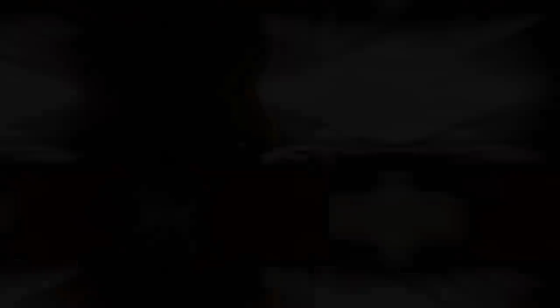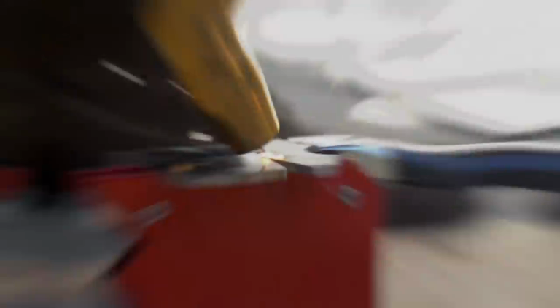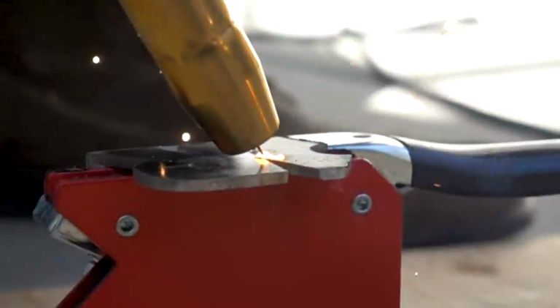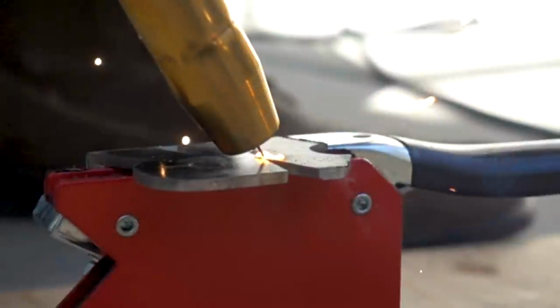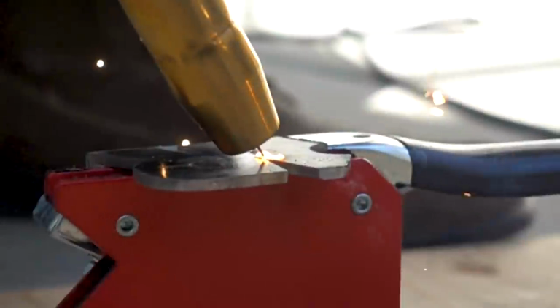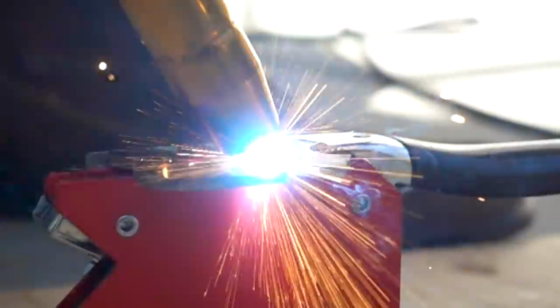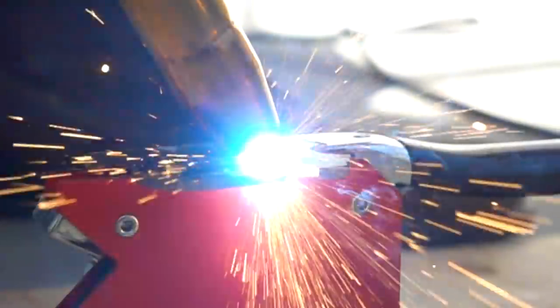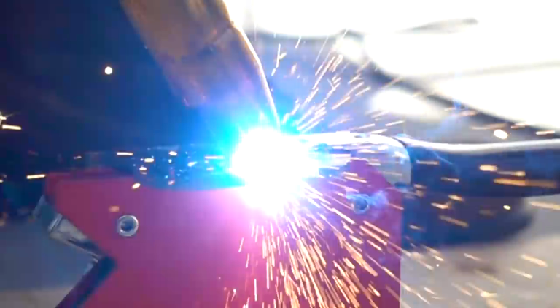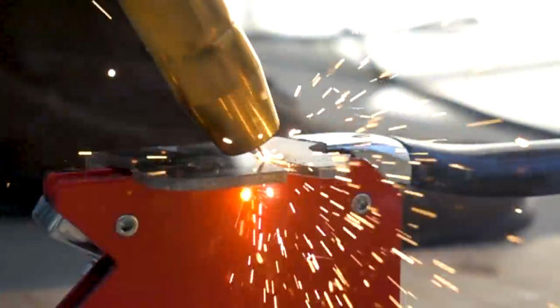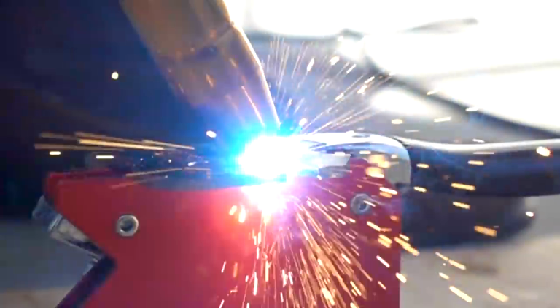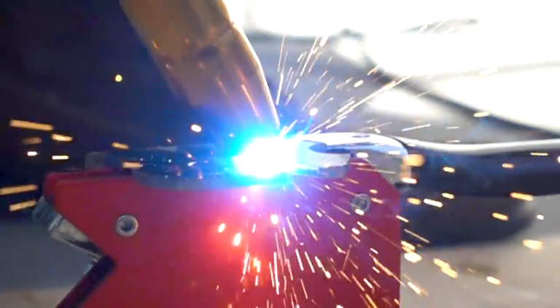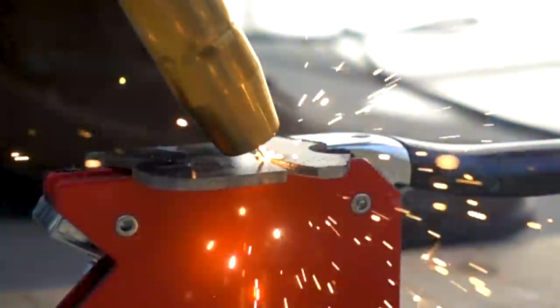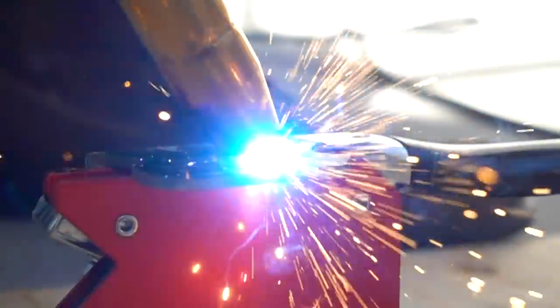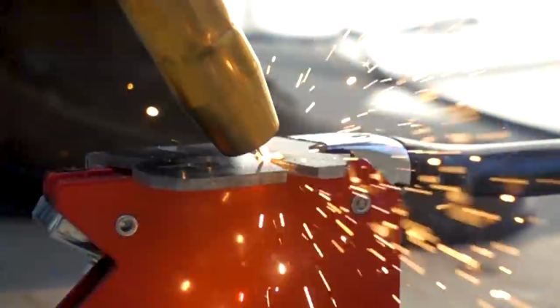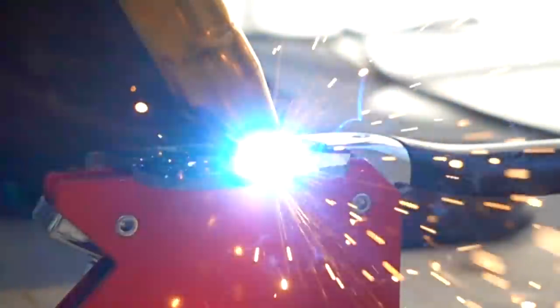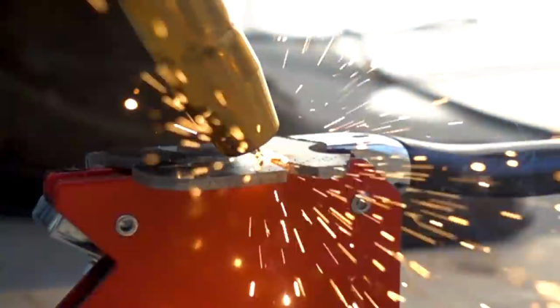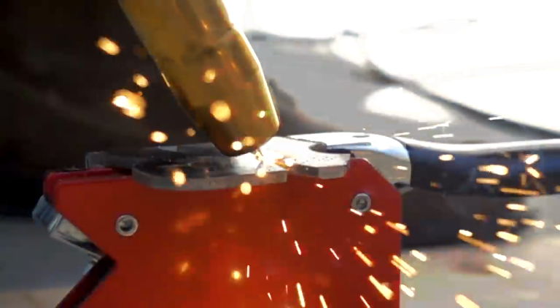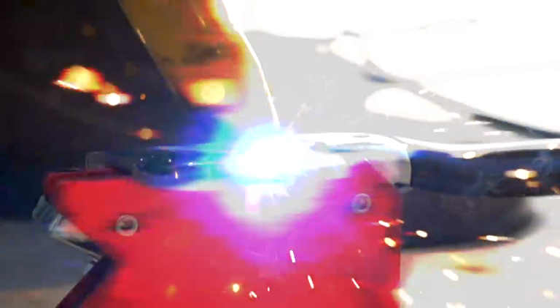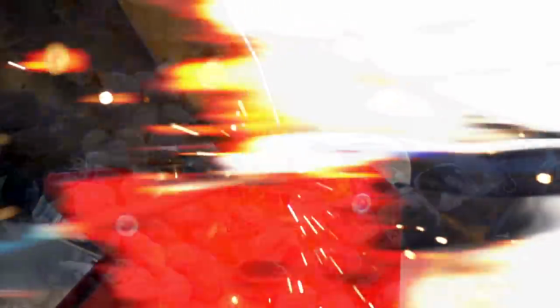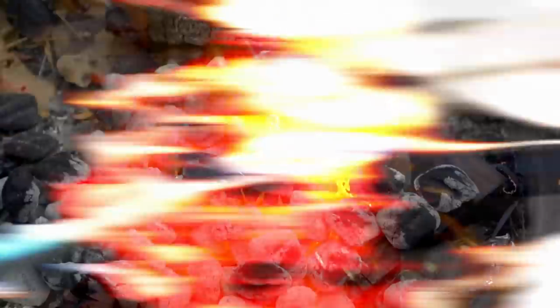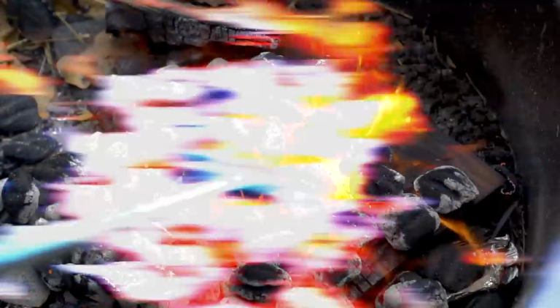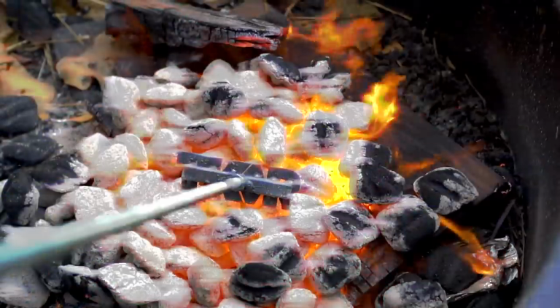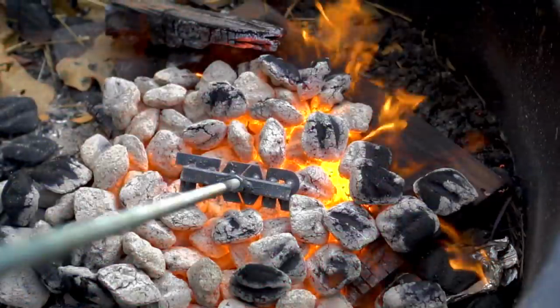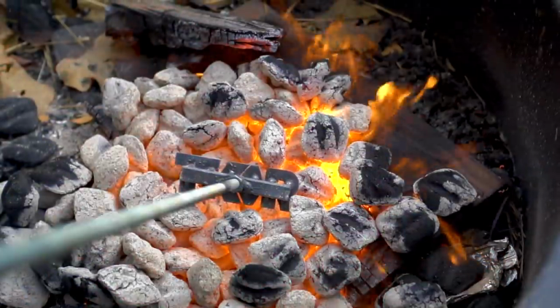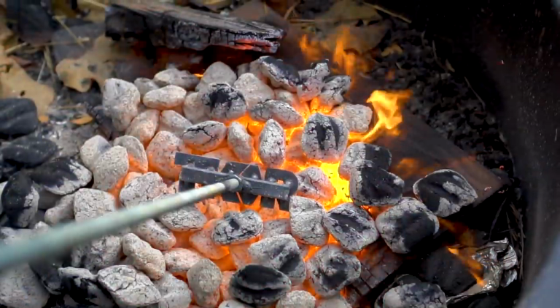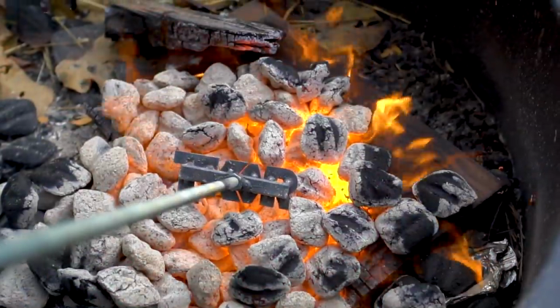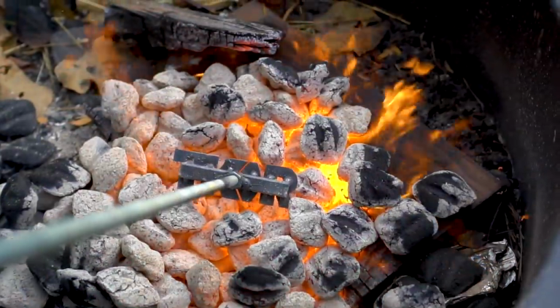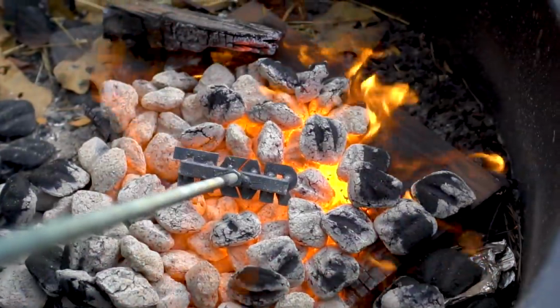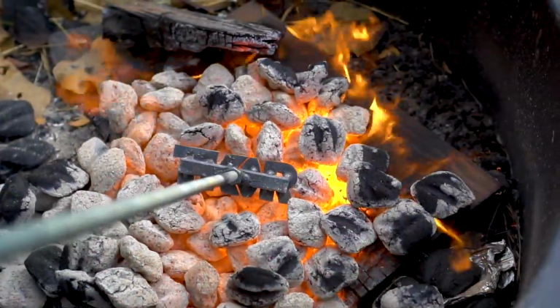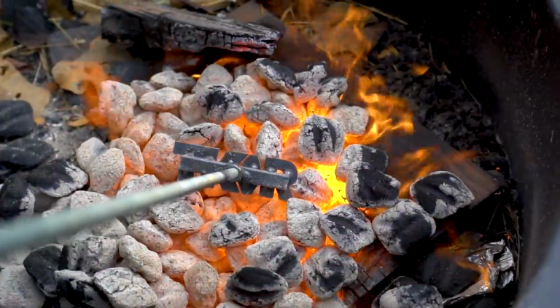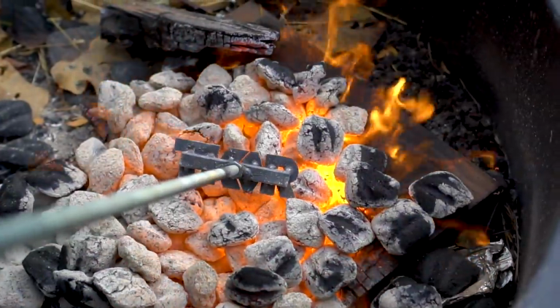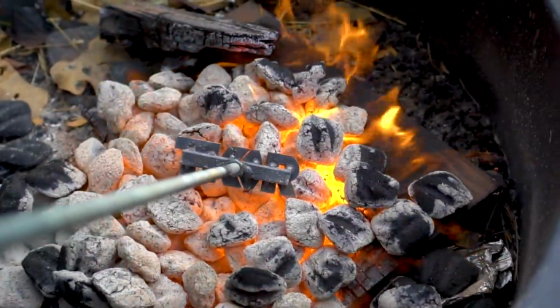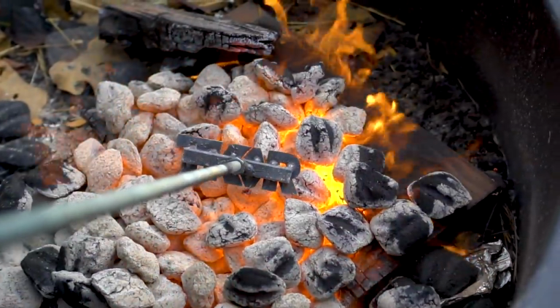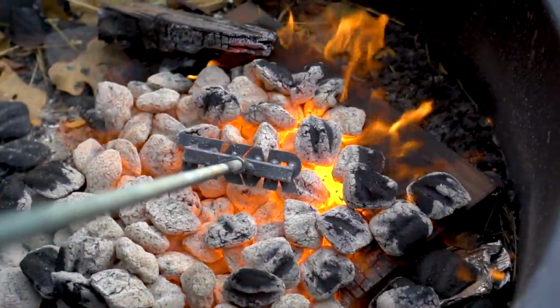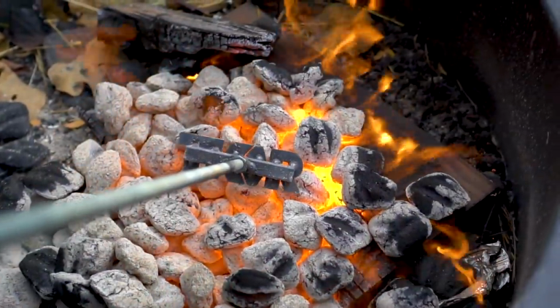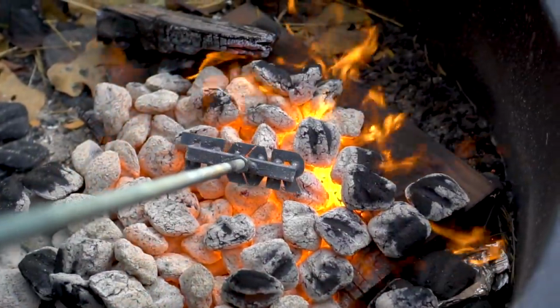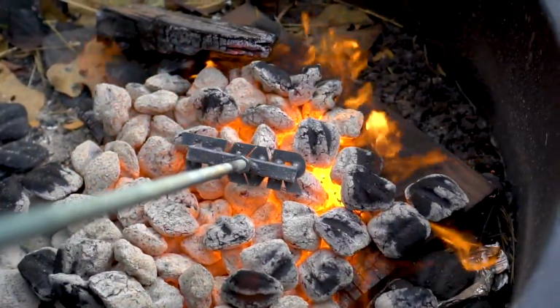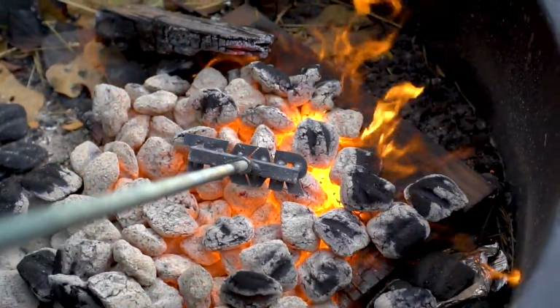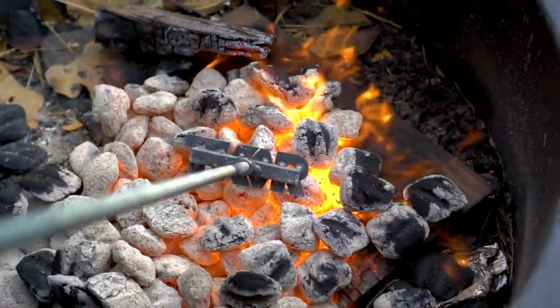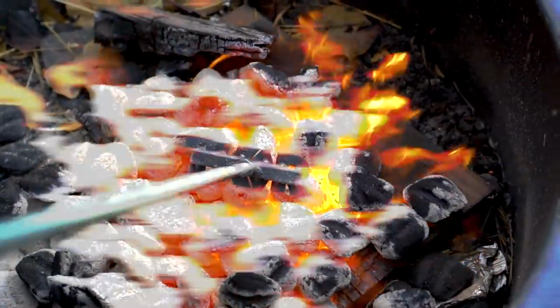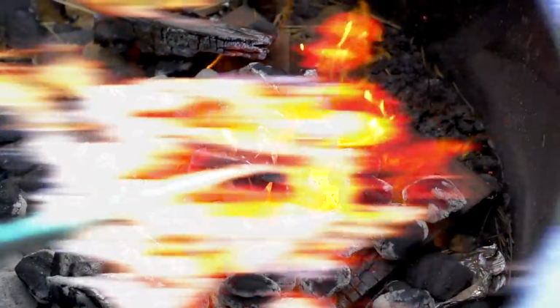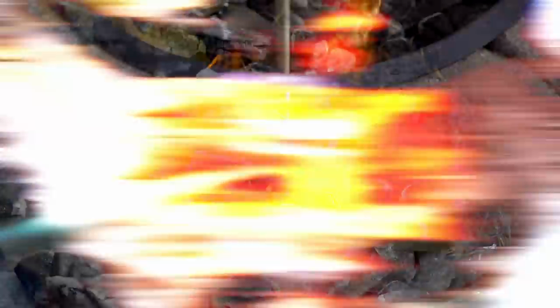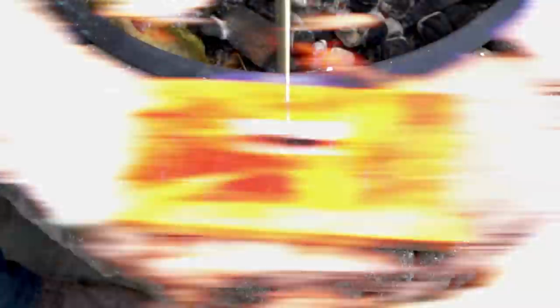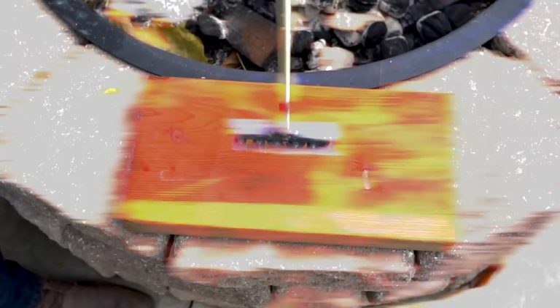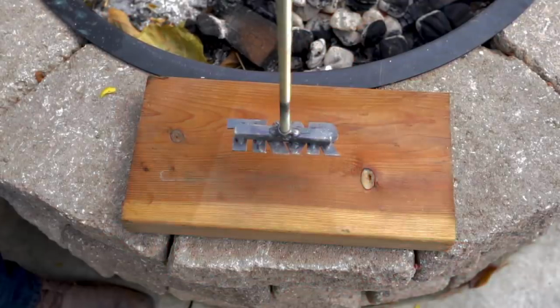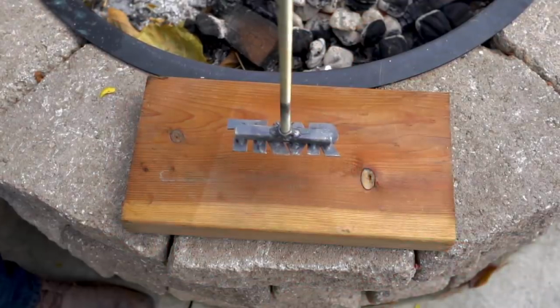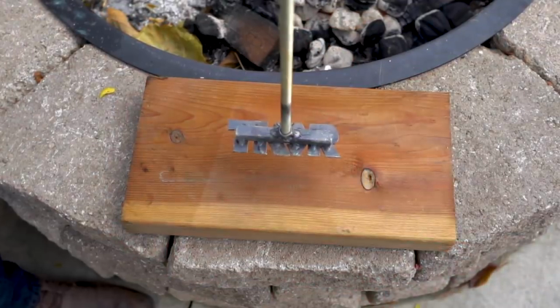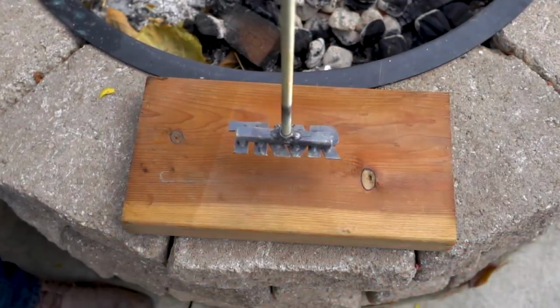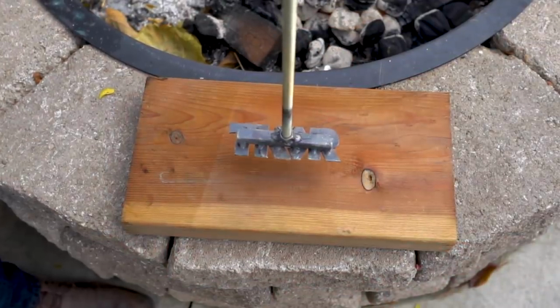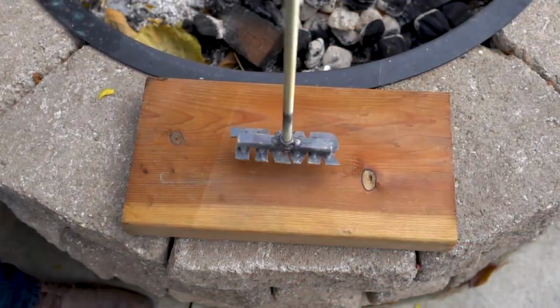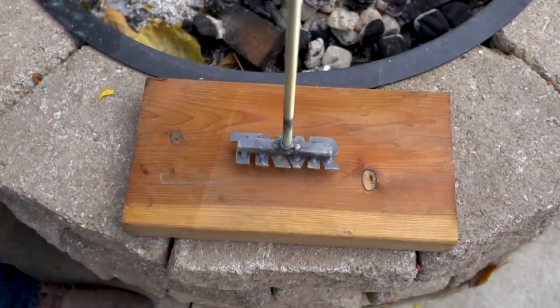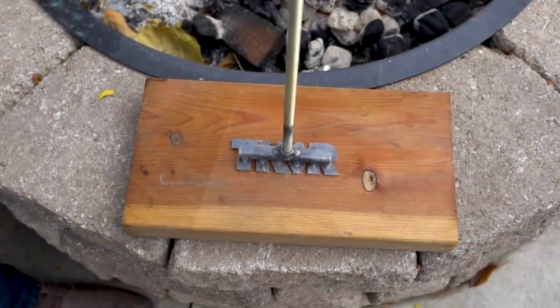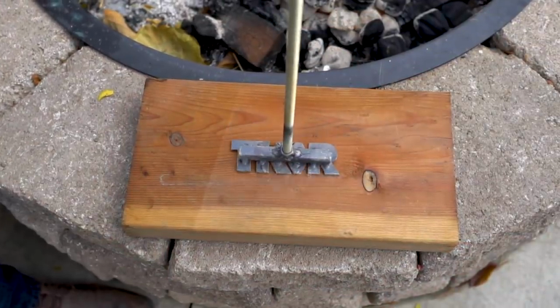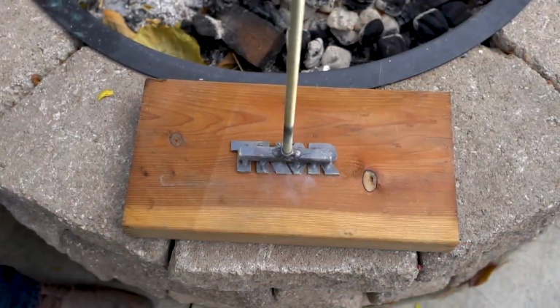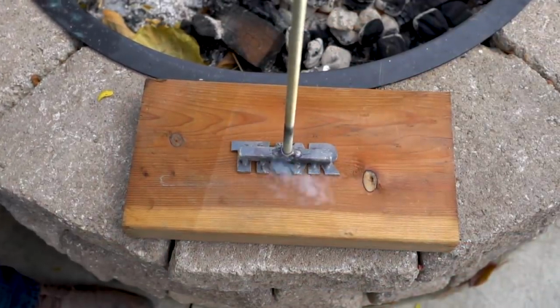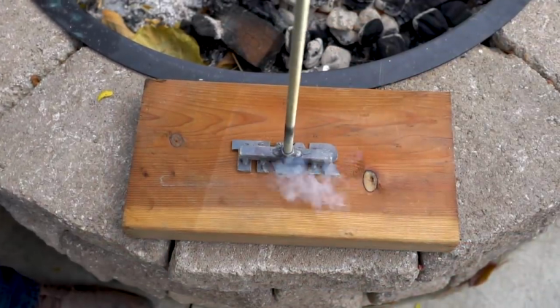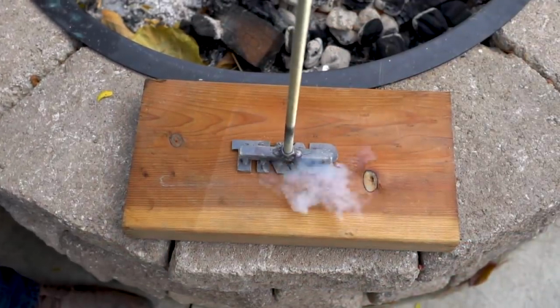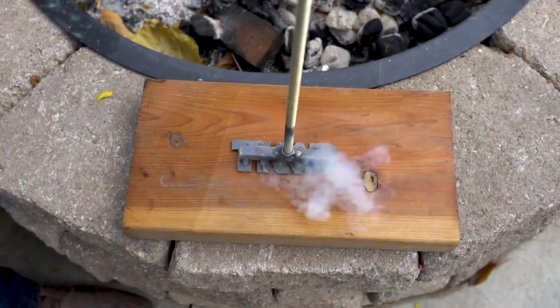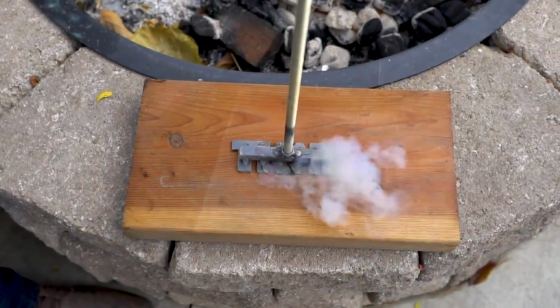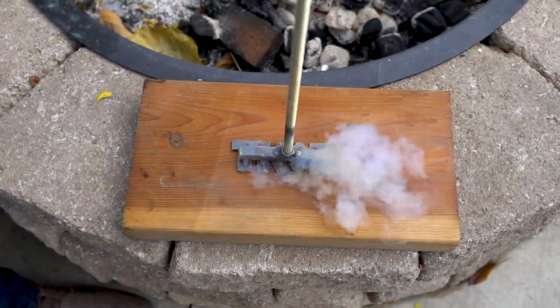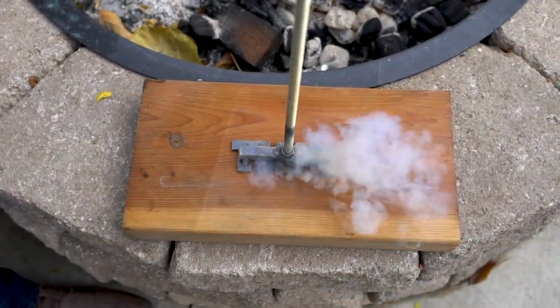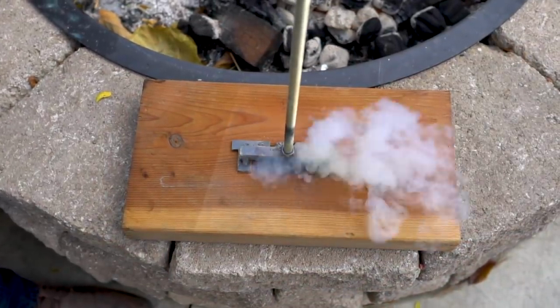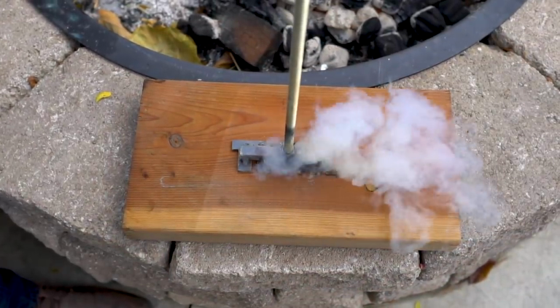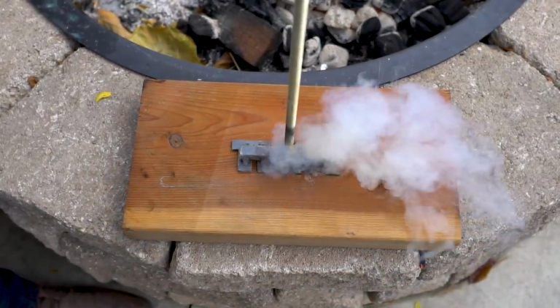In today's video, we've got a fun build idea. We're gonna see if we can build our very own customized TKOR branding iron.